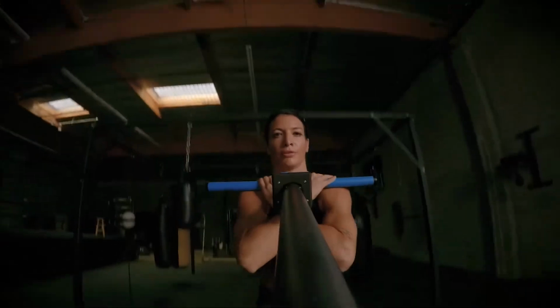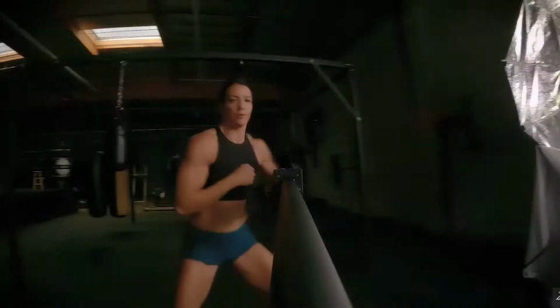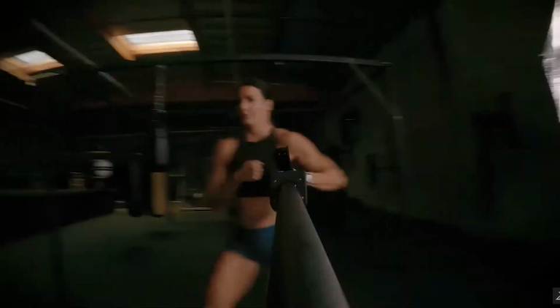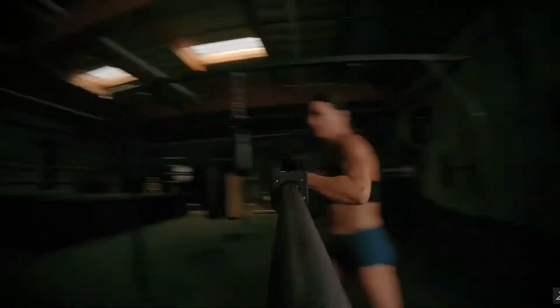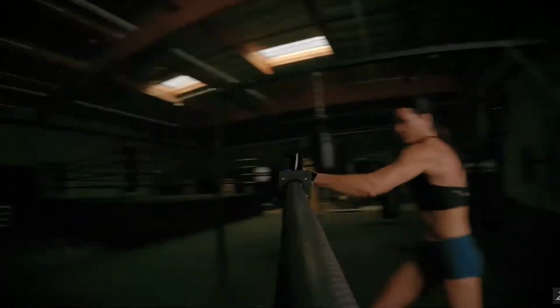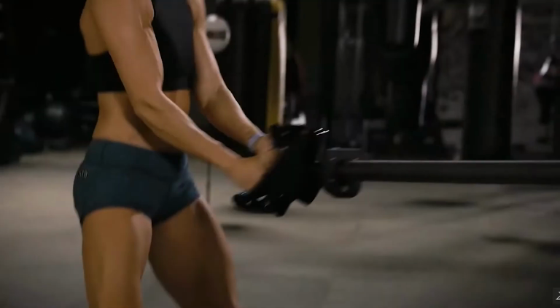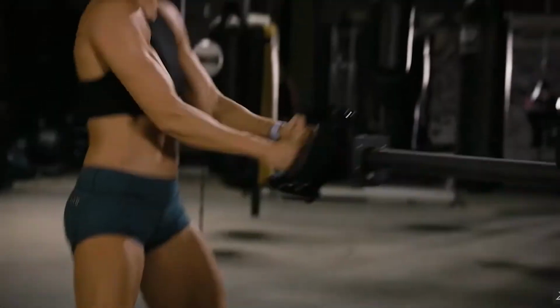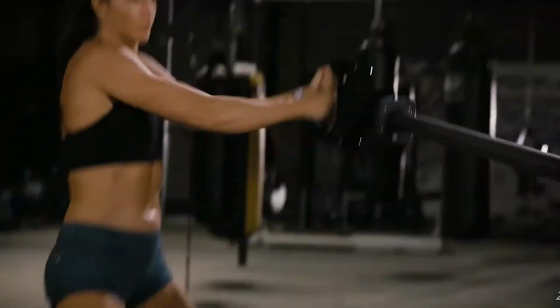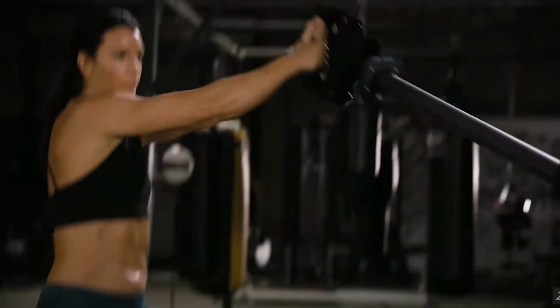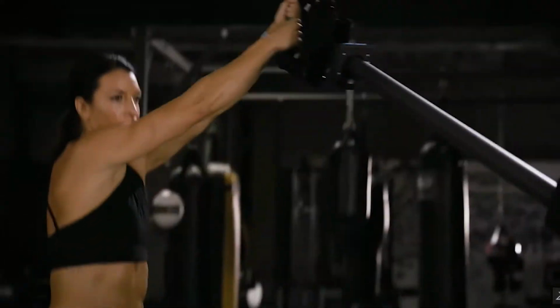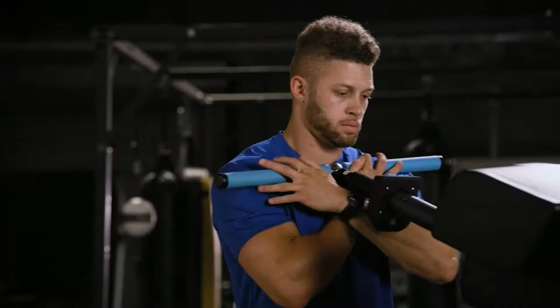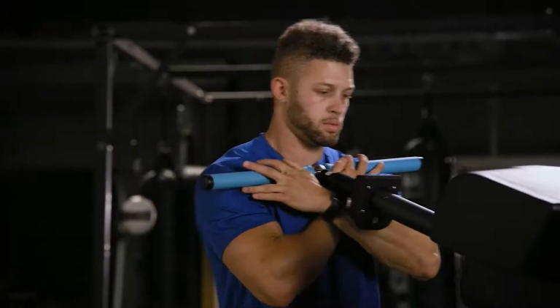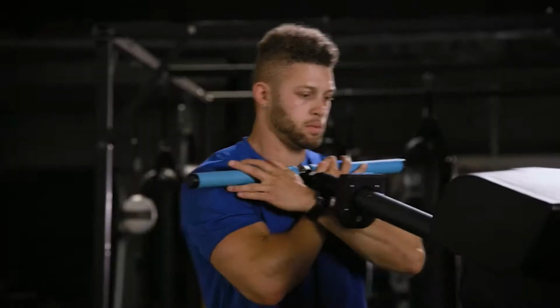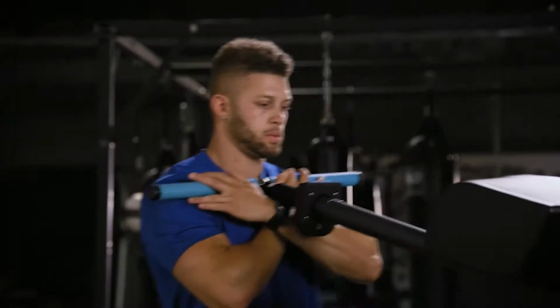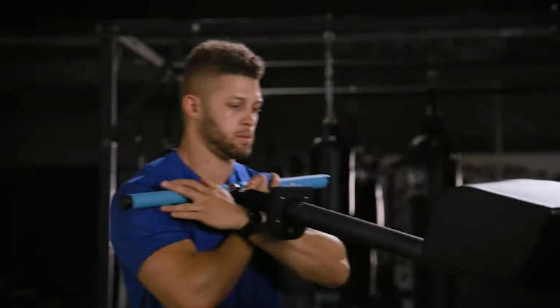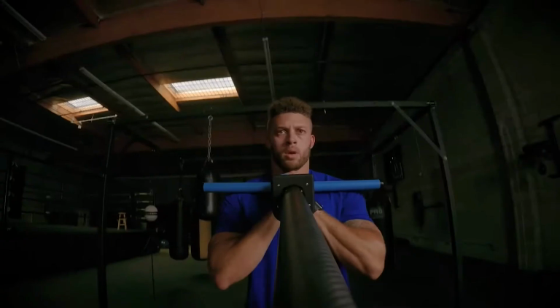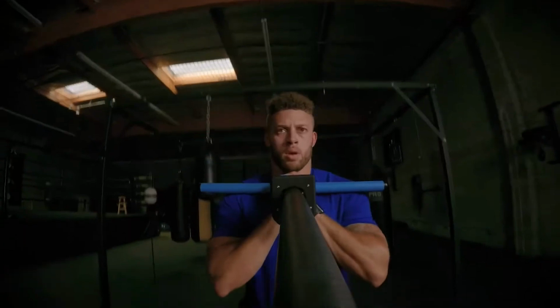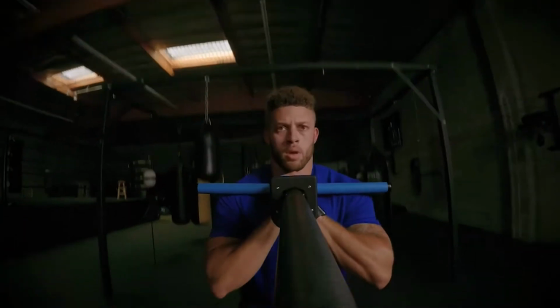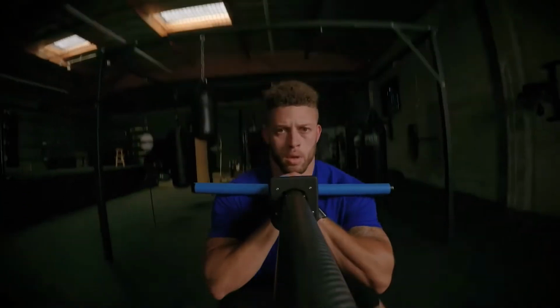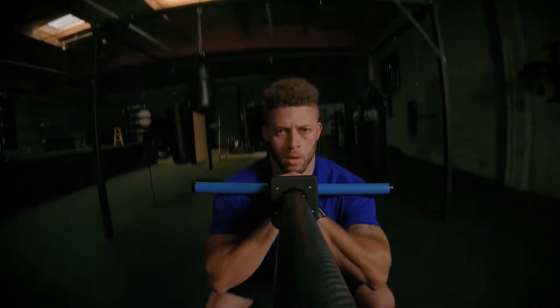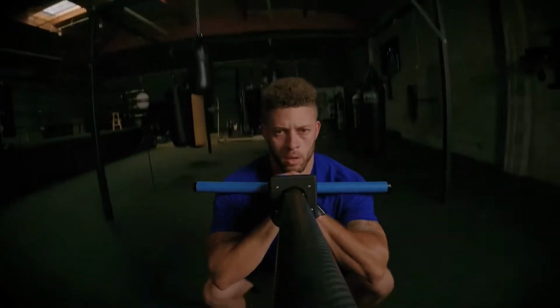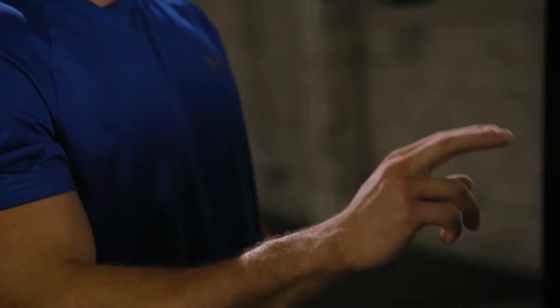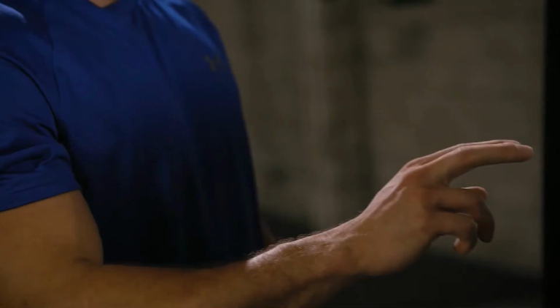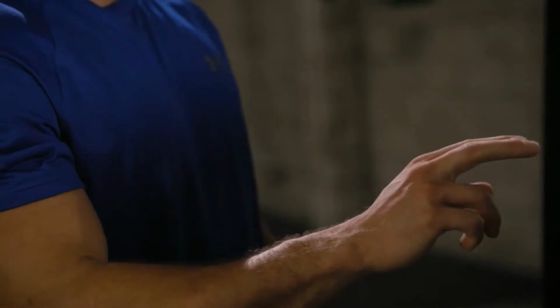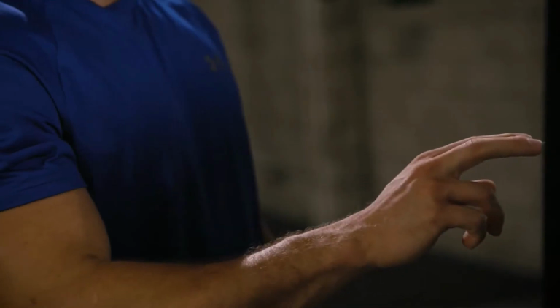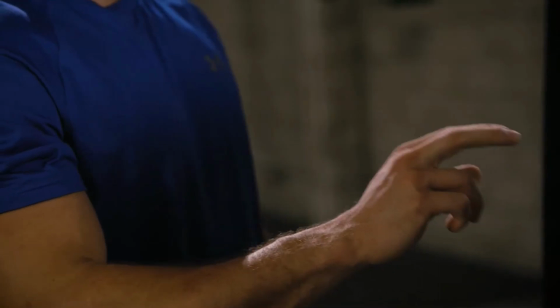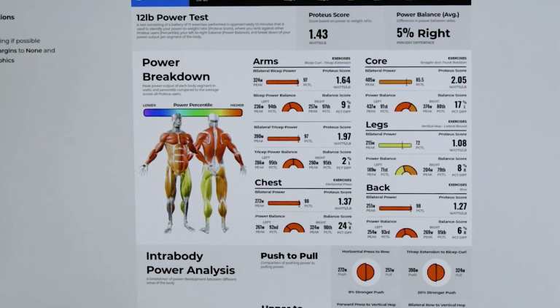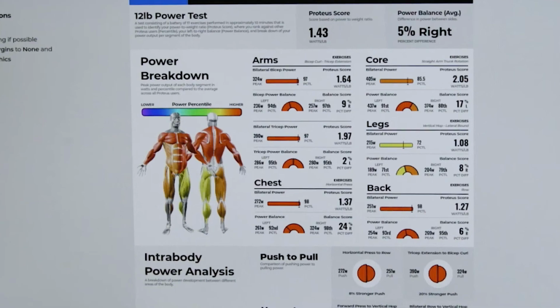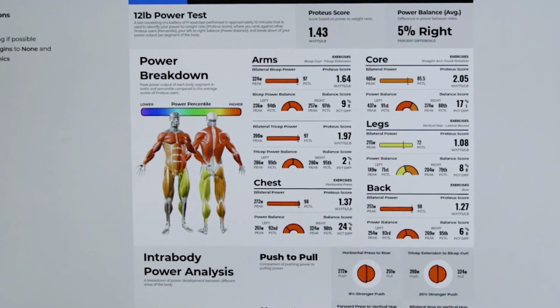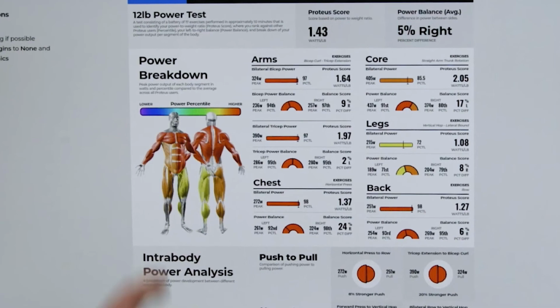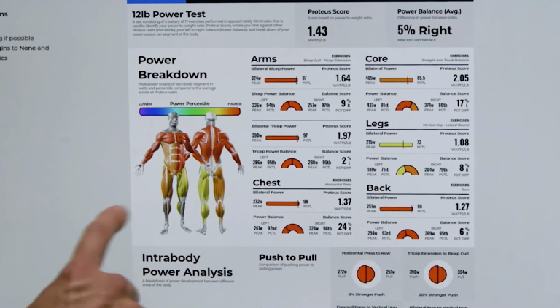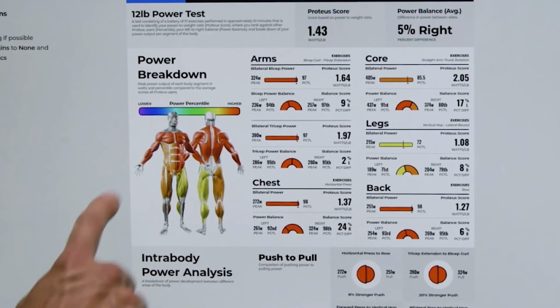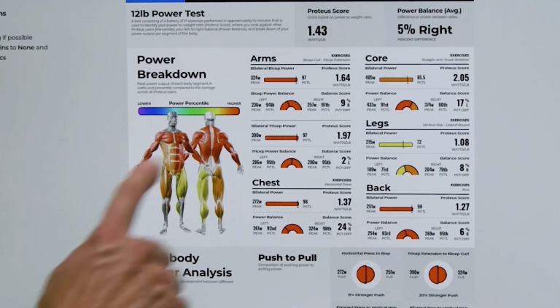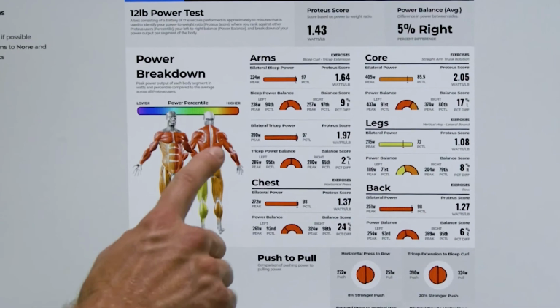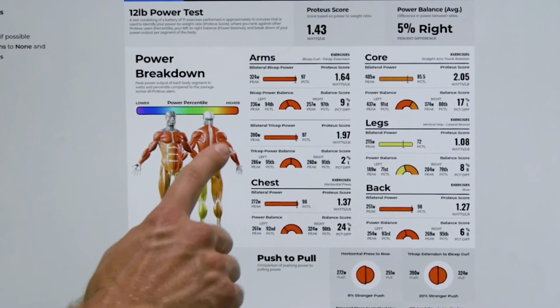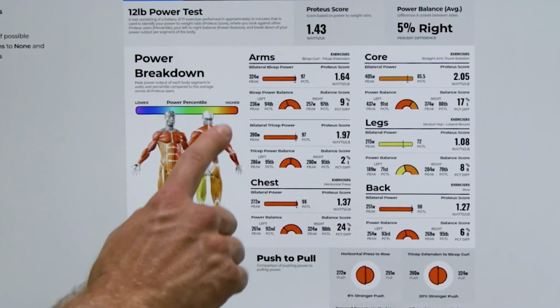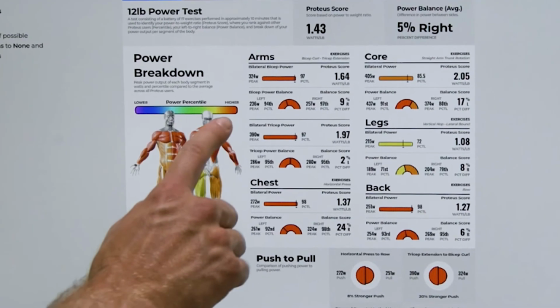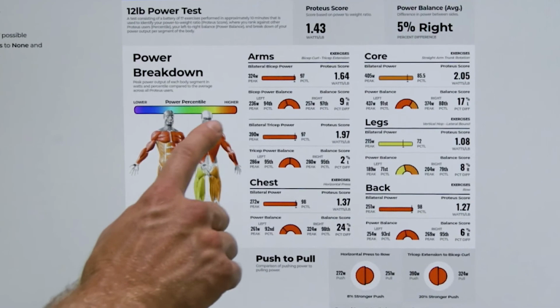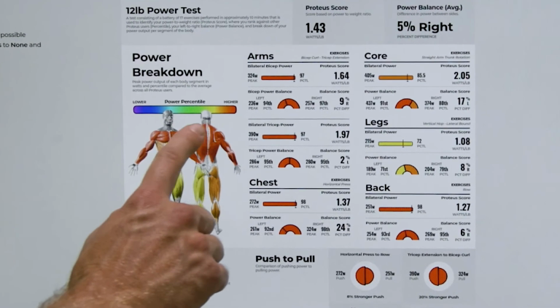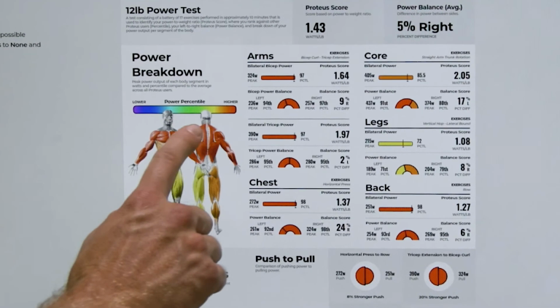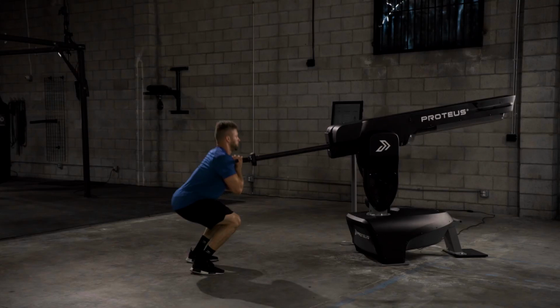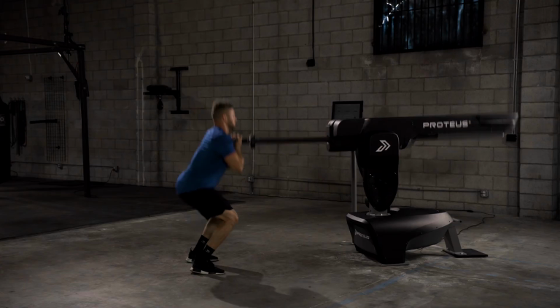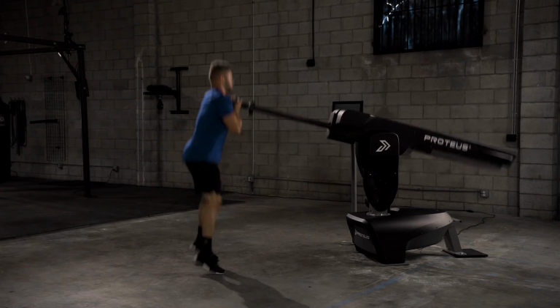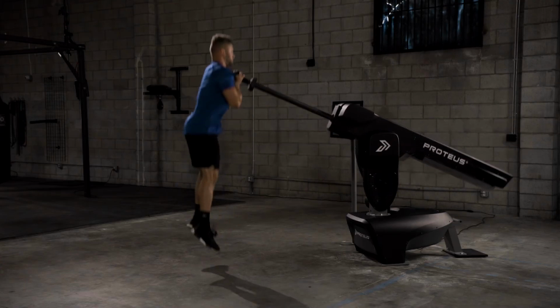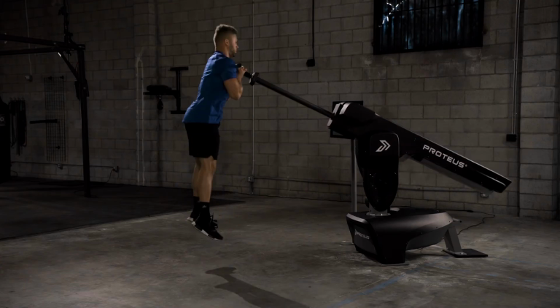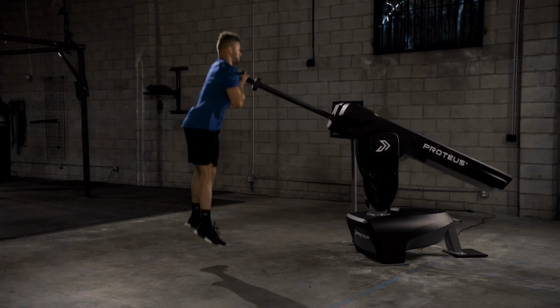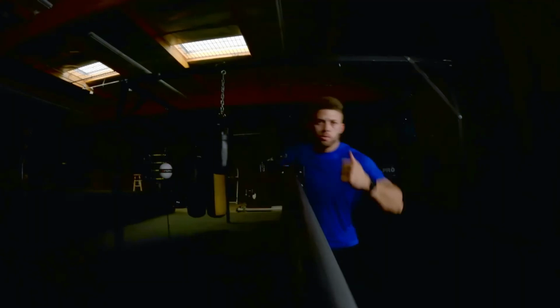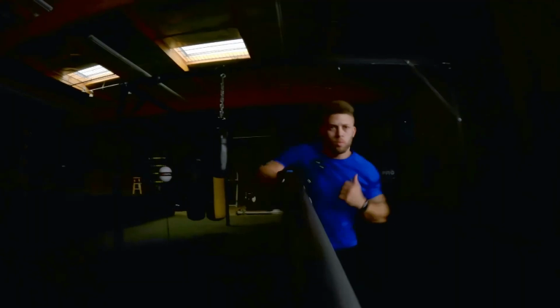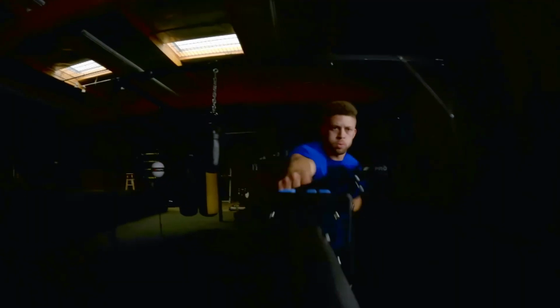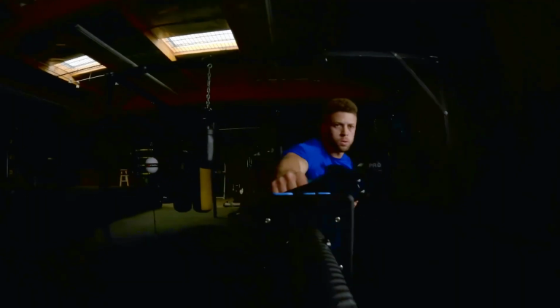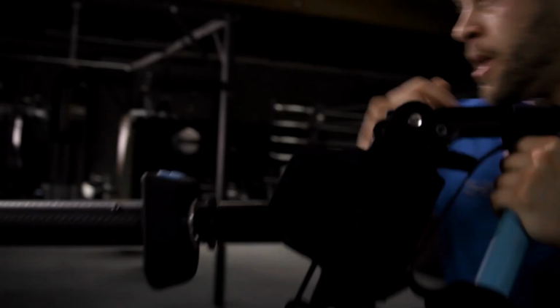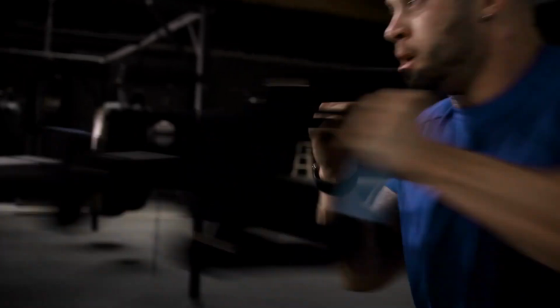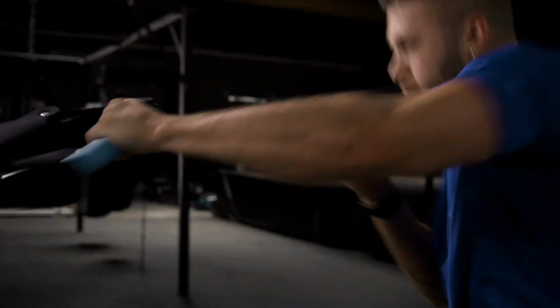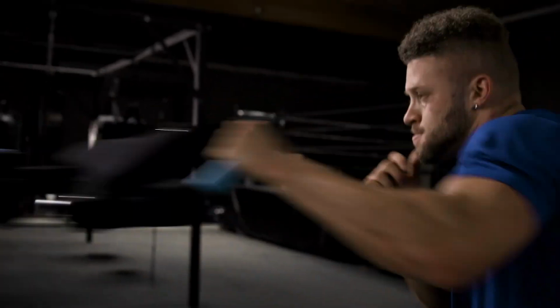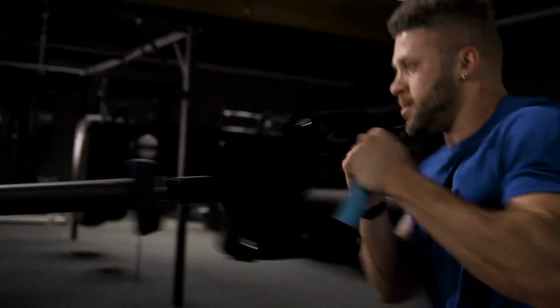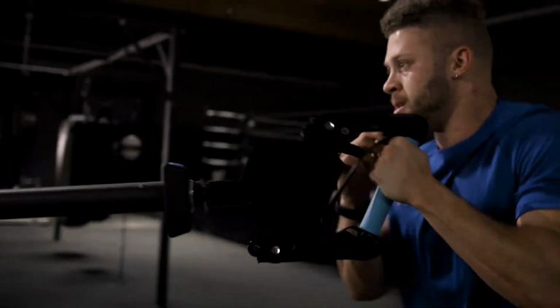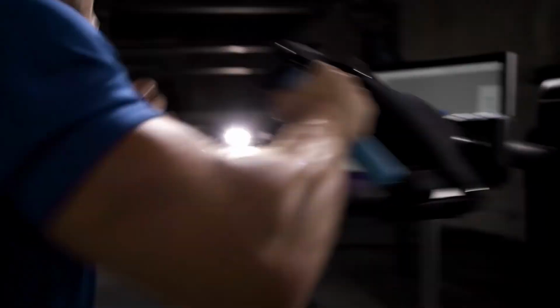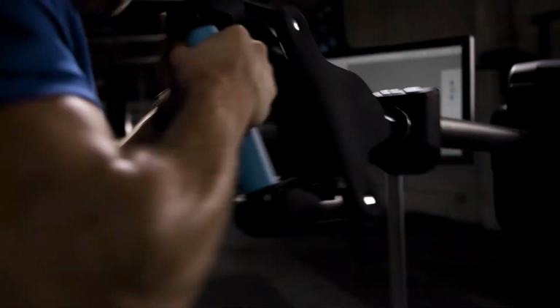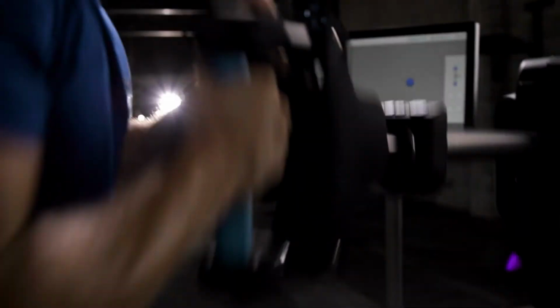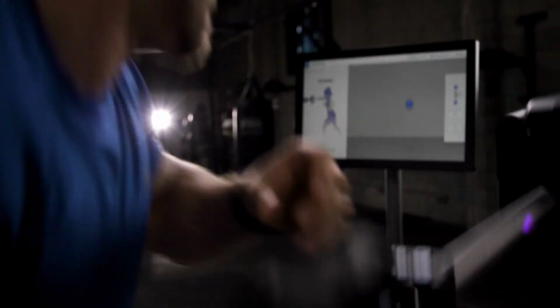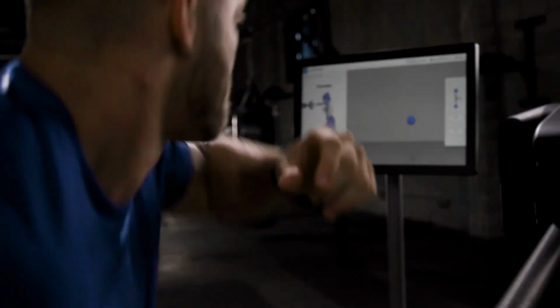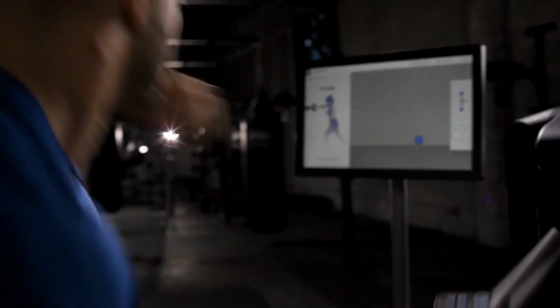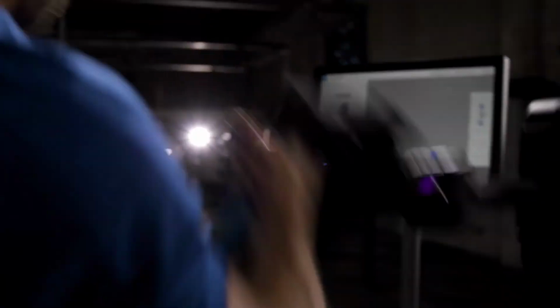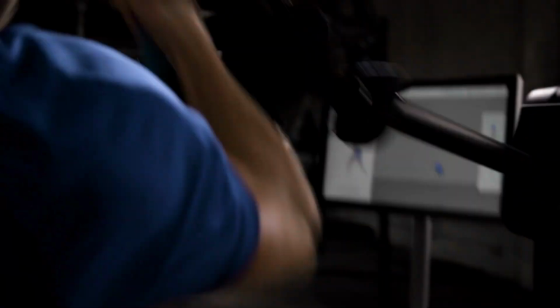Proteus 3D Resistance is transforming the way trainers assess athletes and prescribe programs while delivering a totally new workout experience.